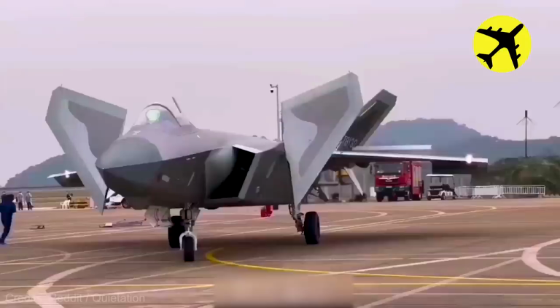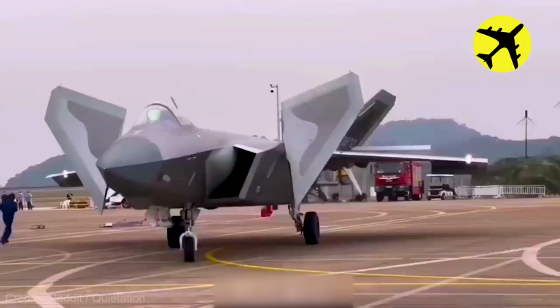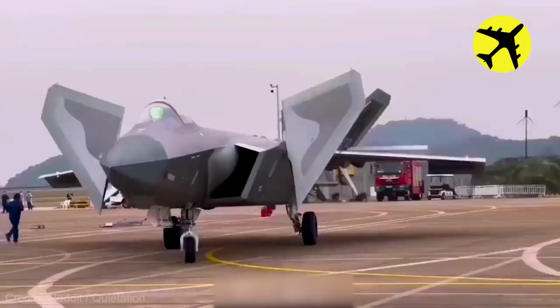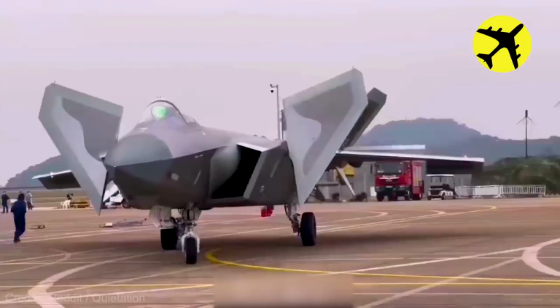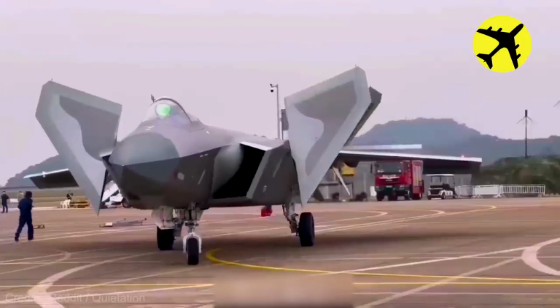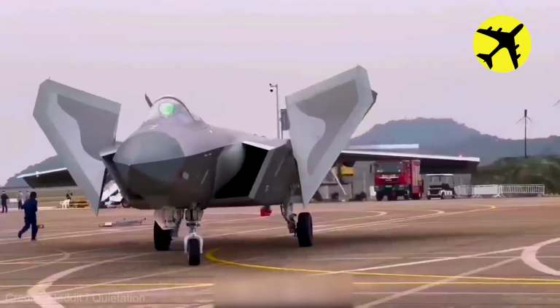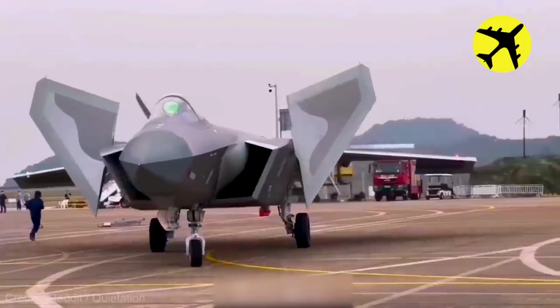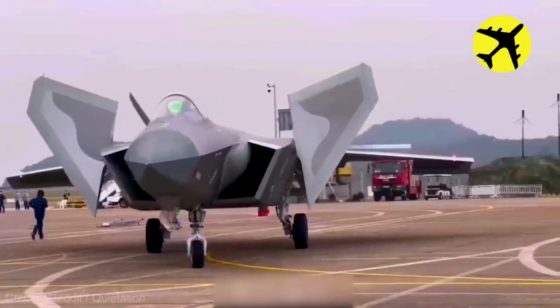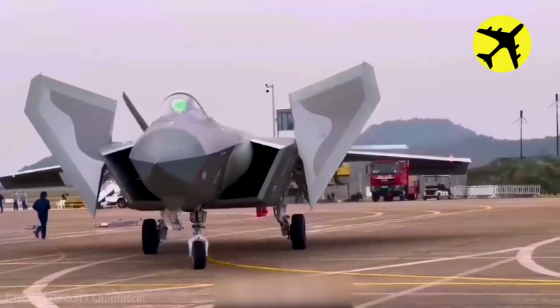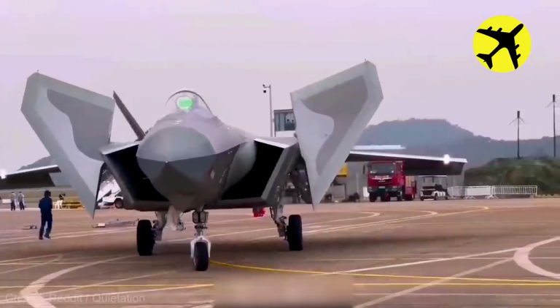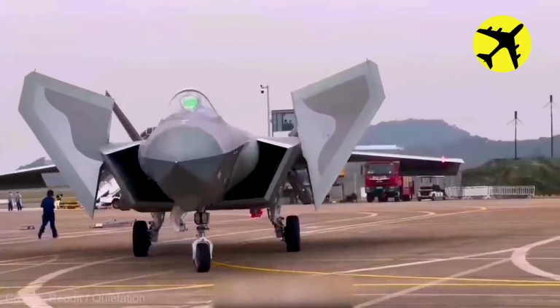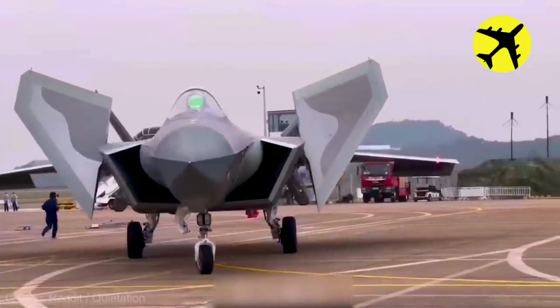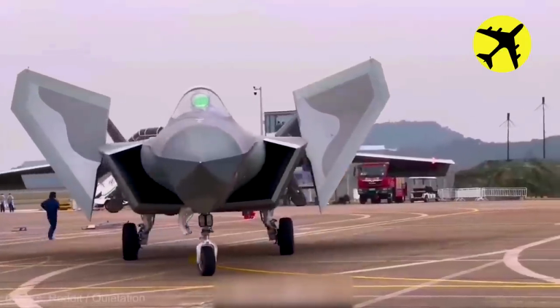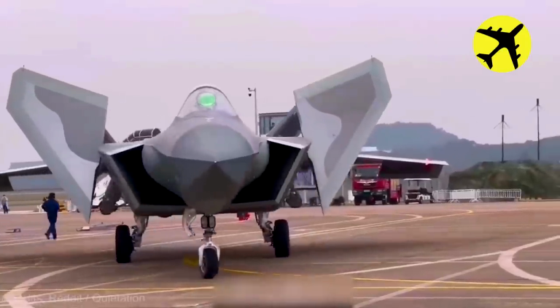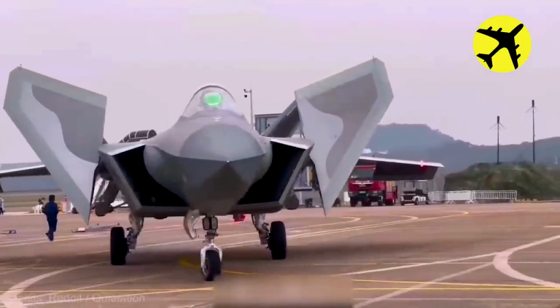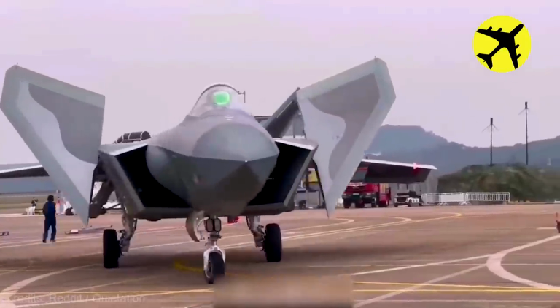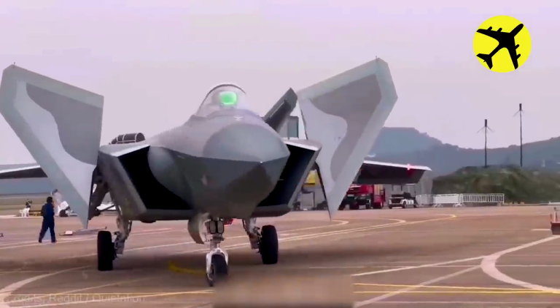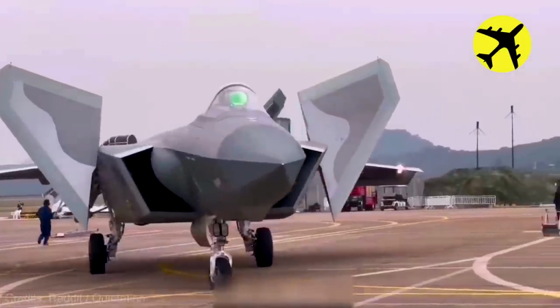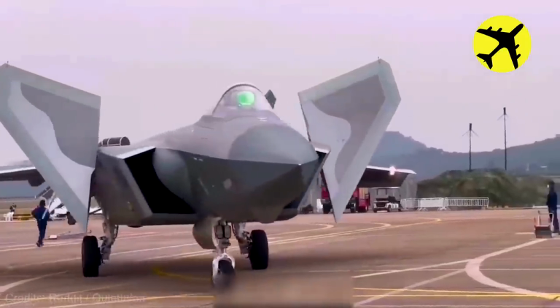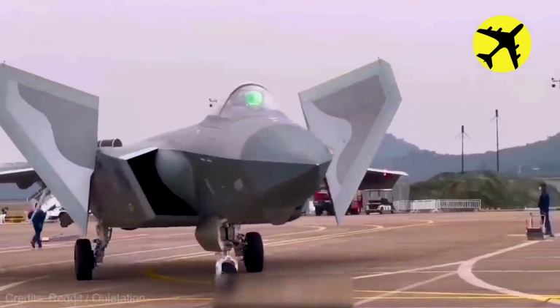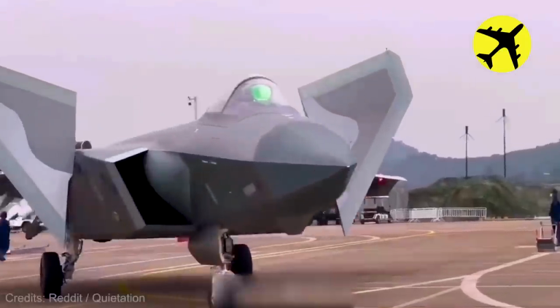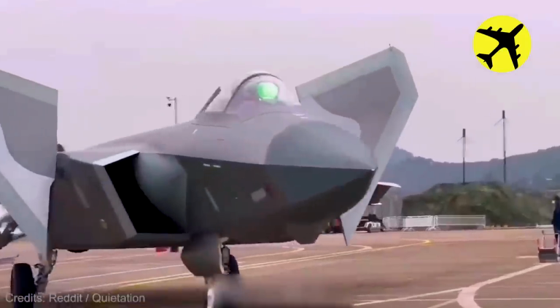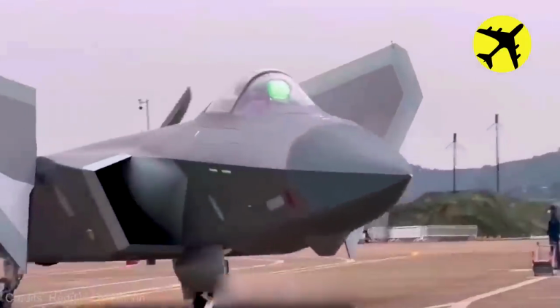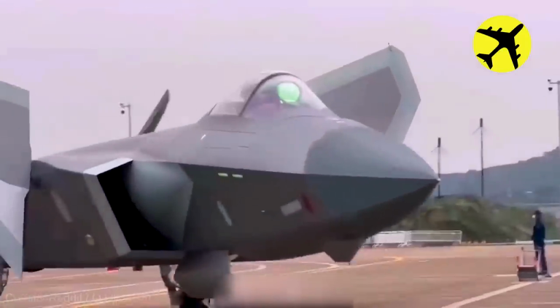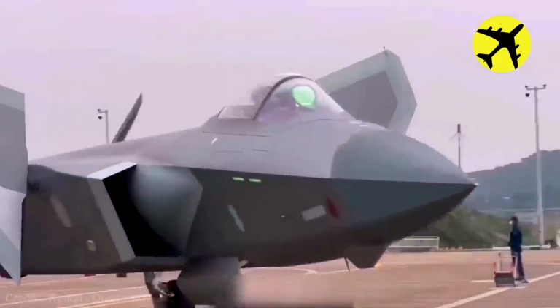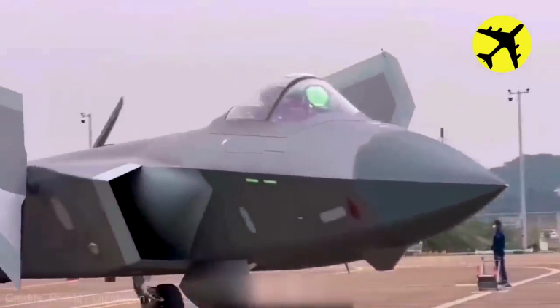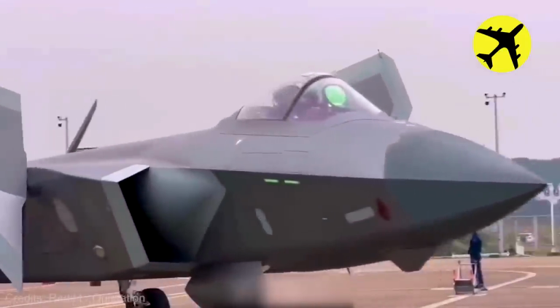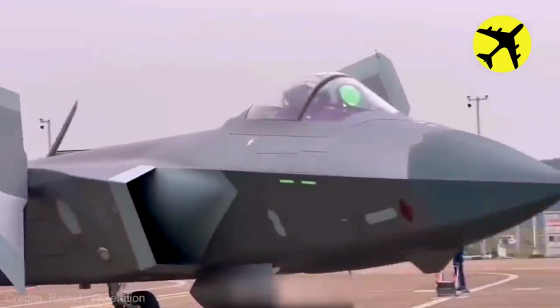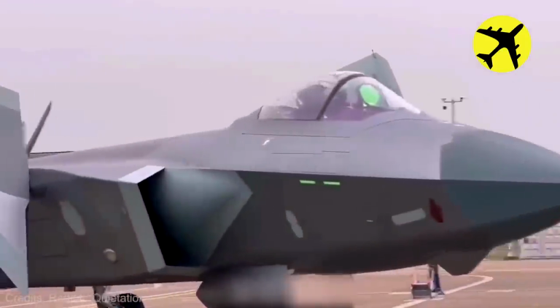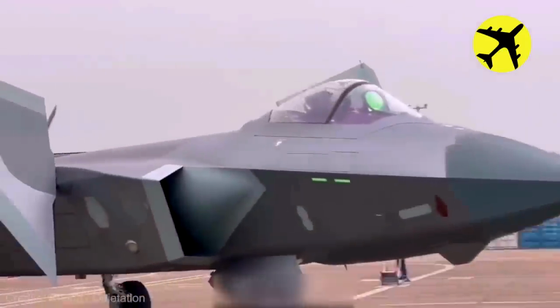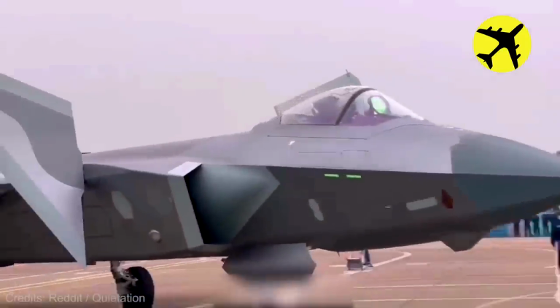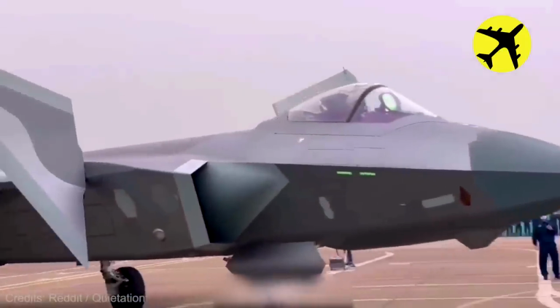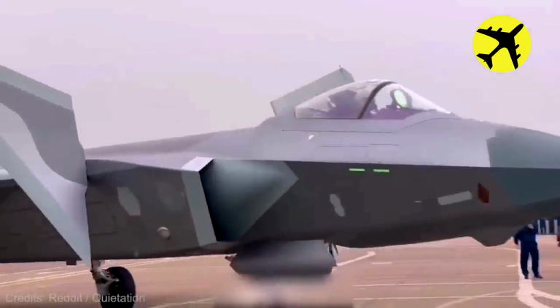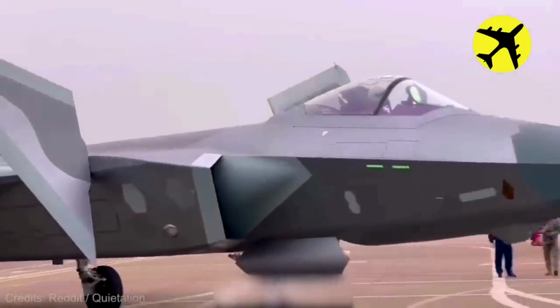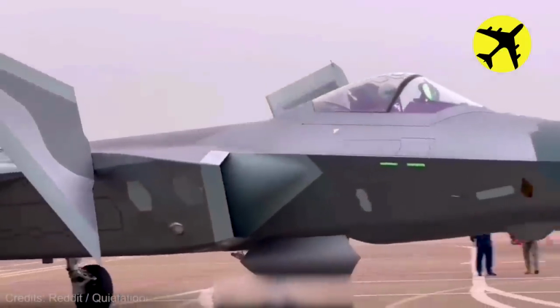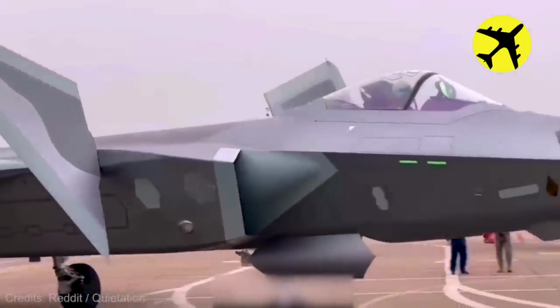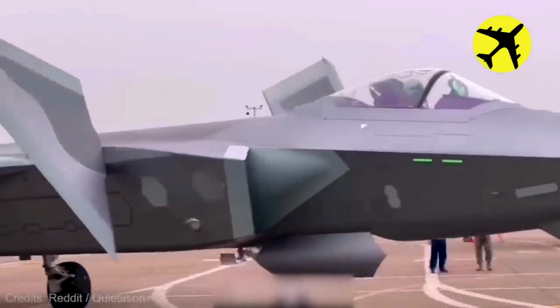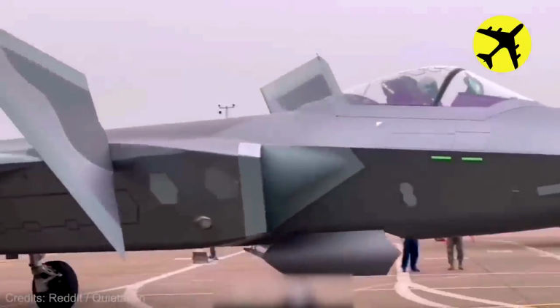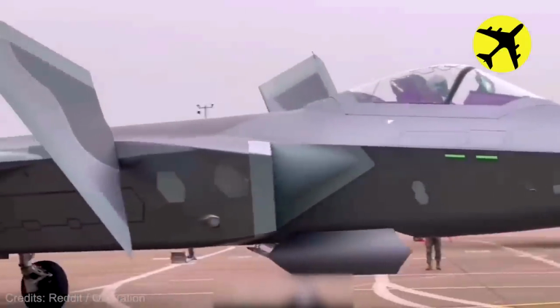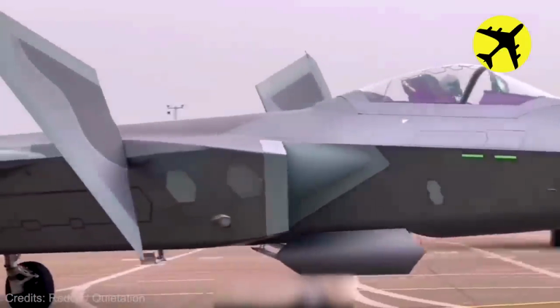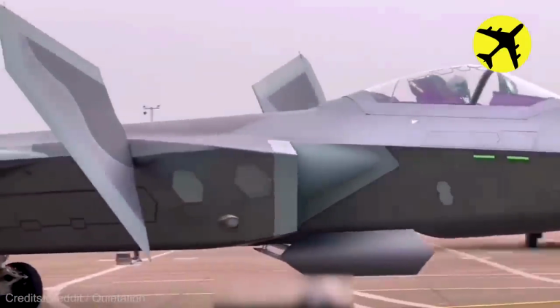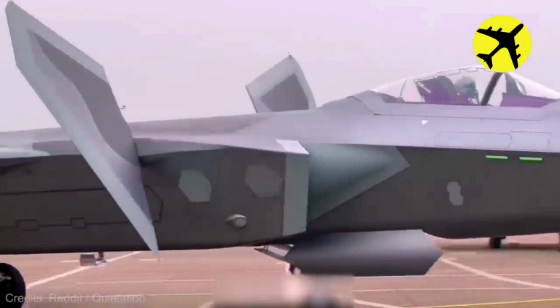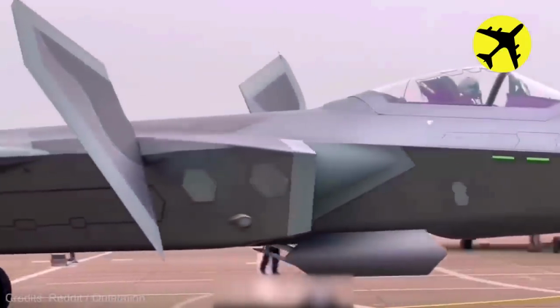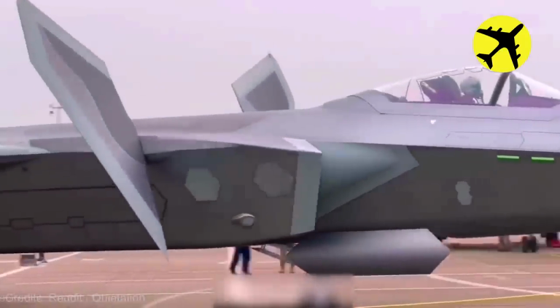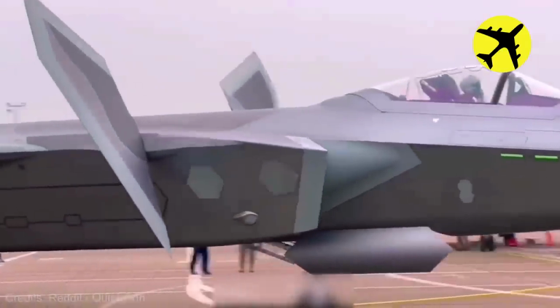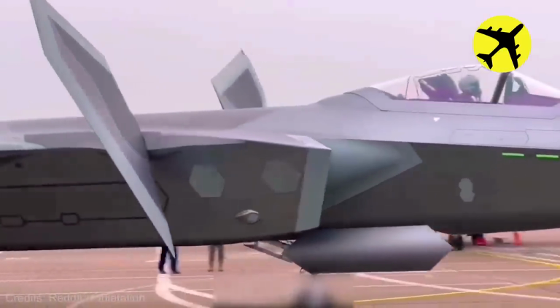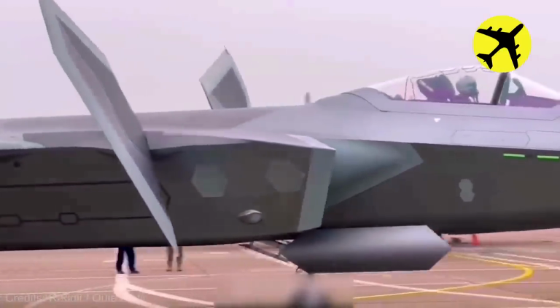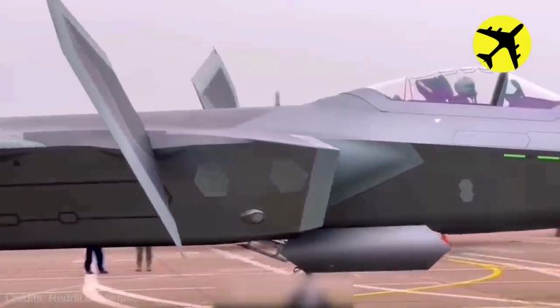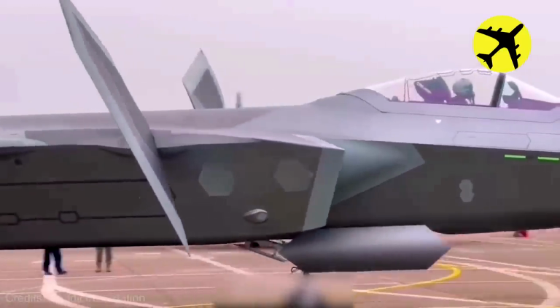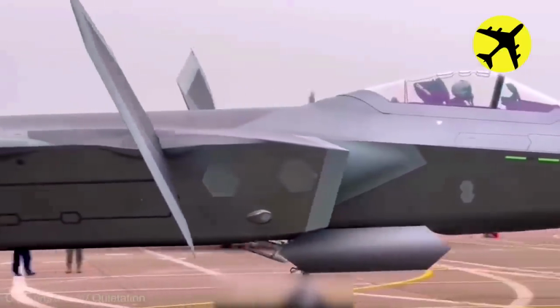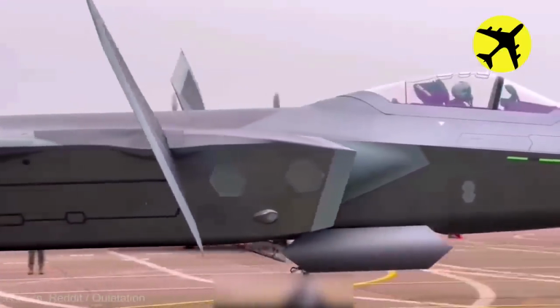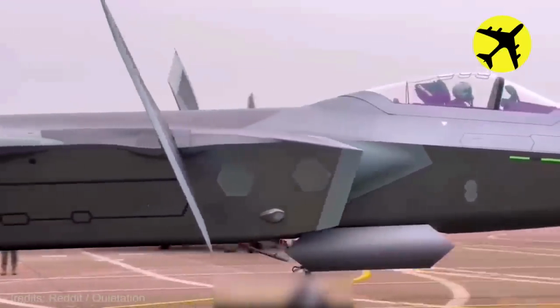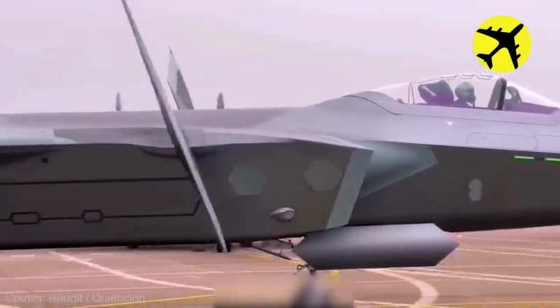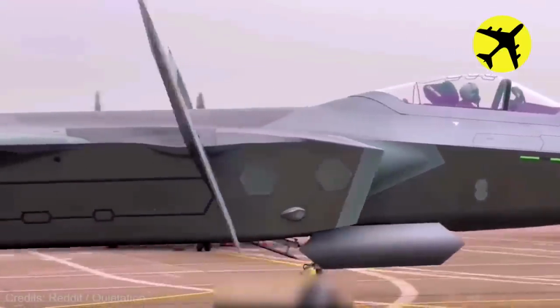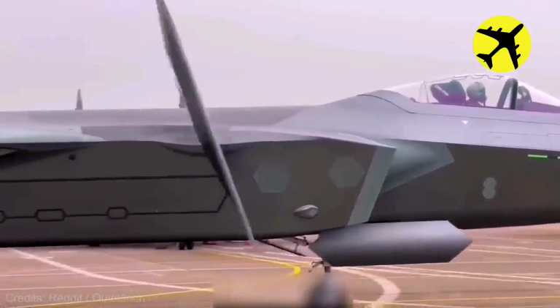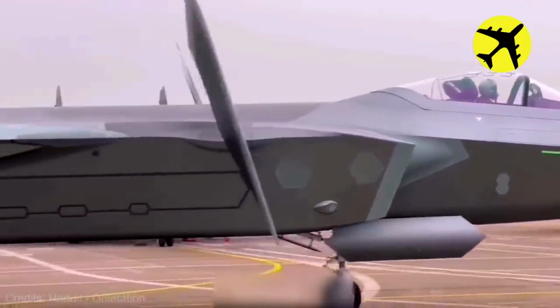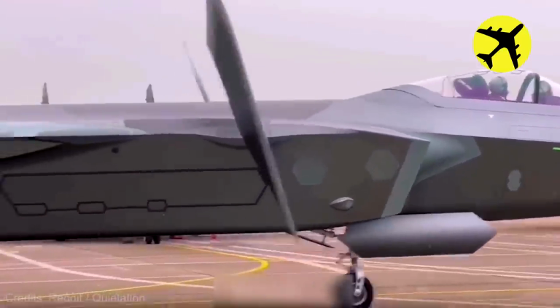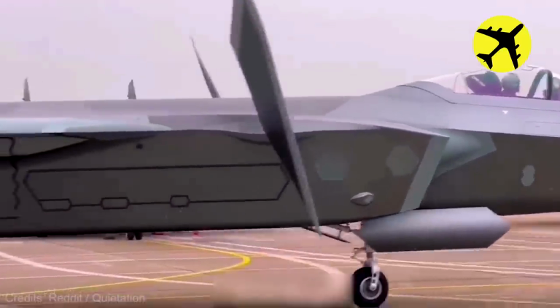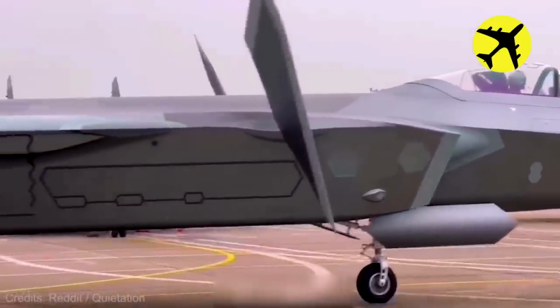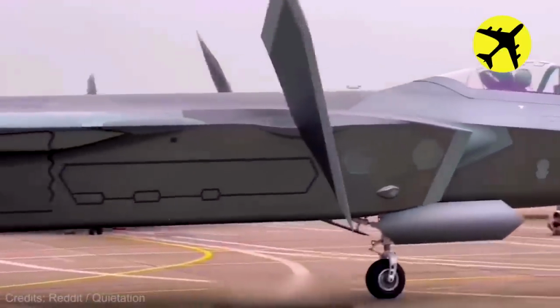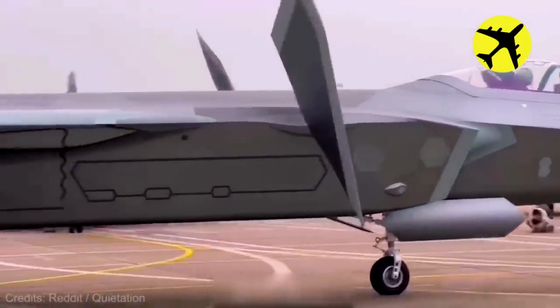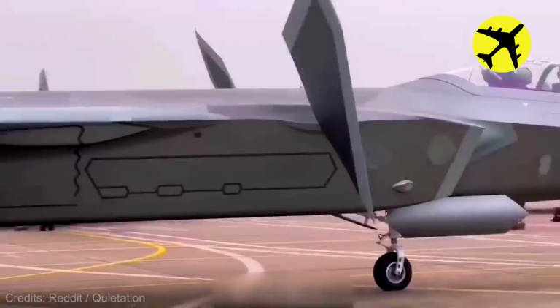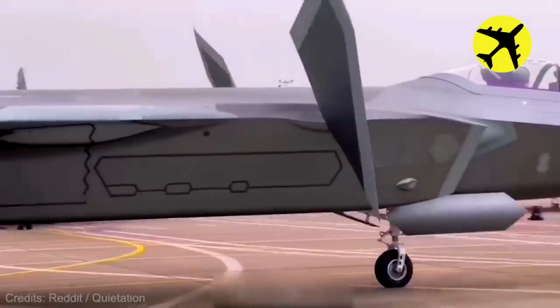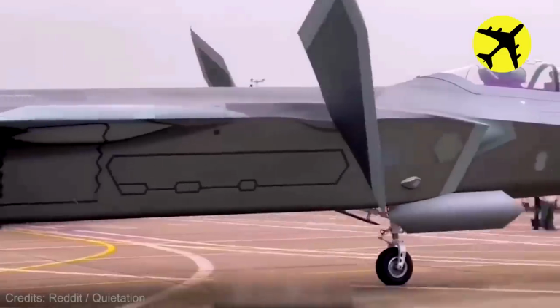A close look at the Chengdu J-20 operated by the Chinese Air Force, or the PLAAF.